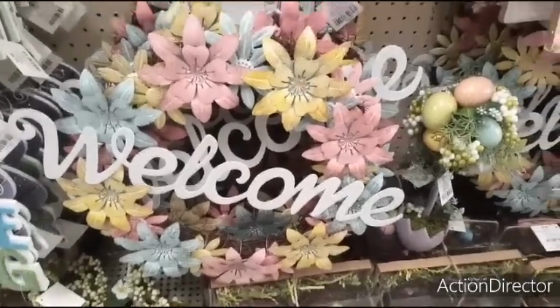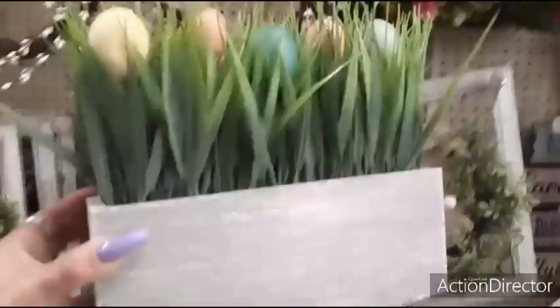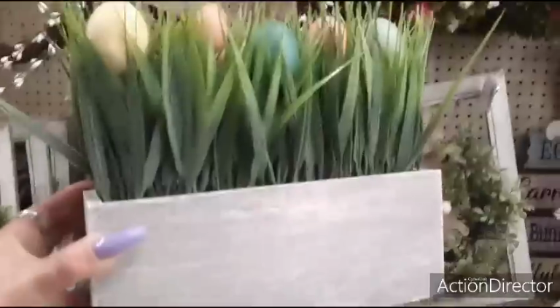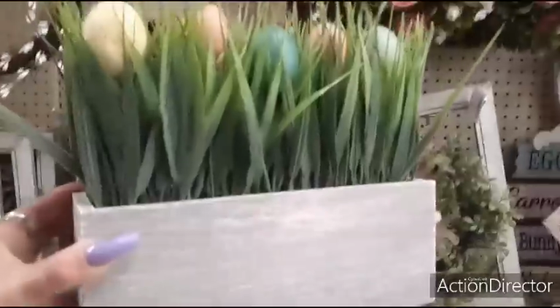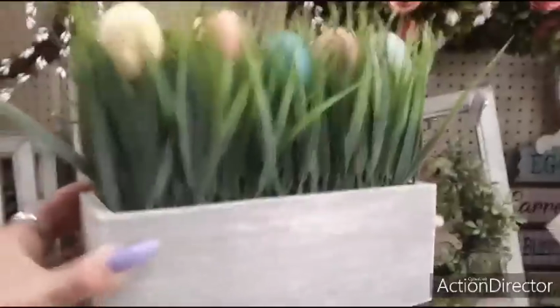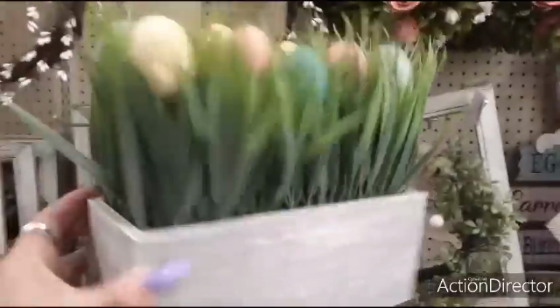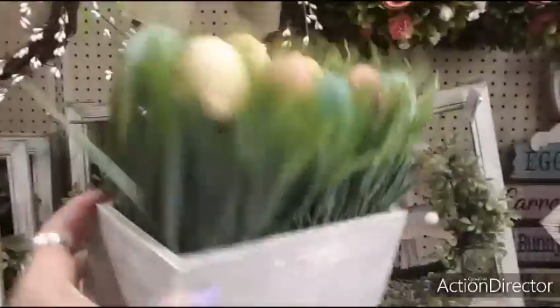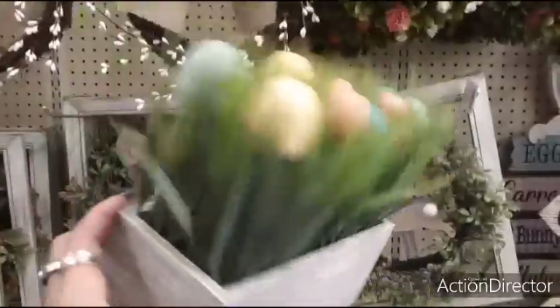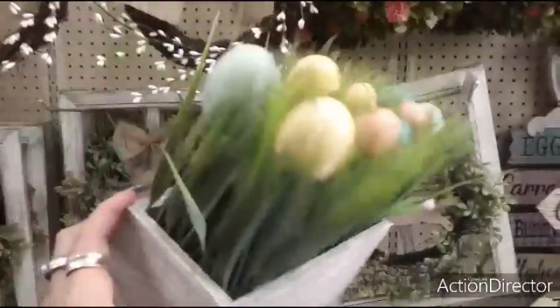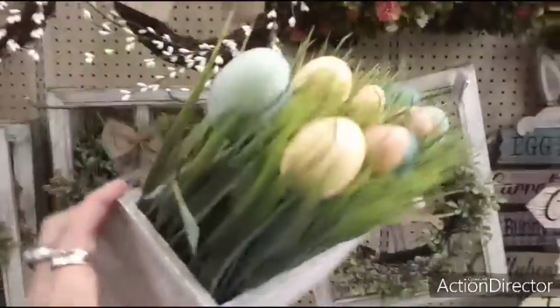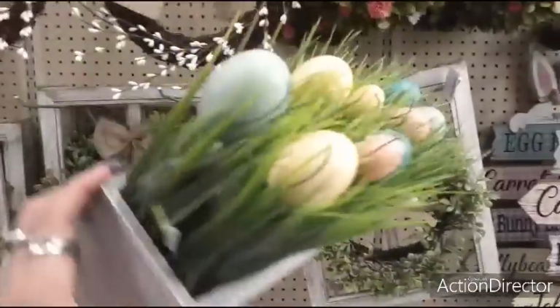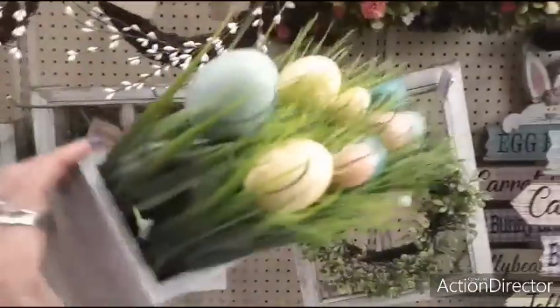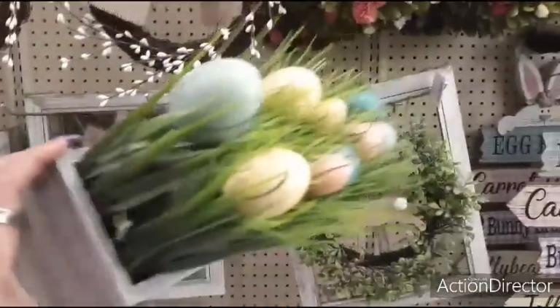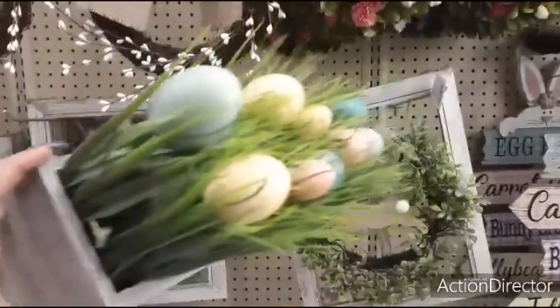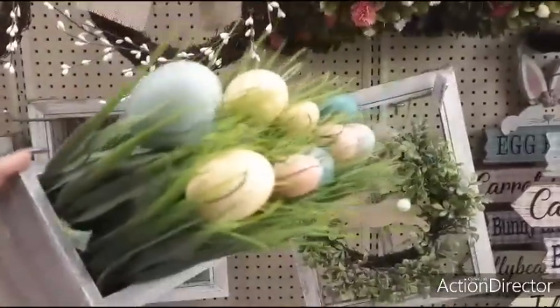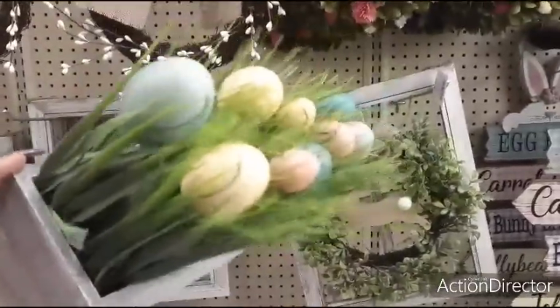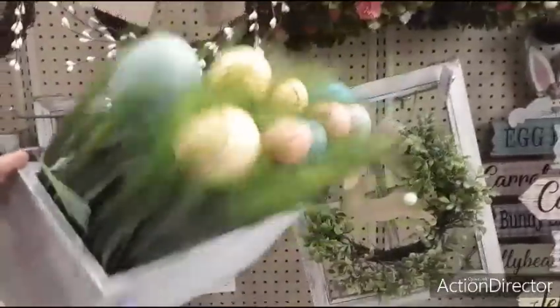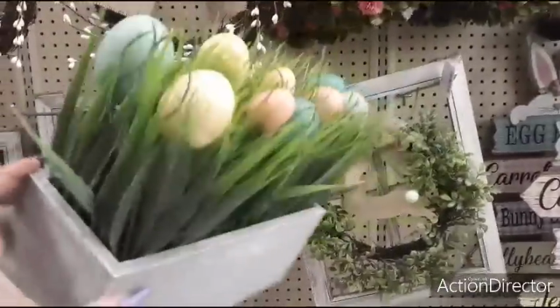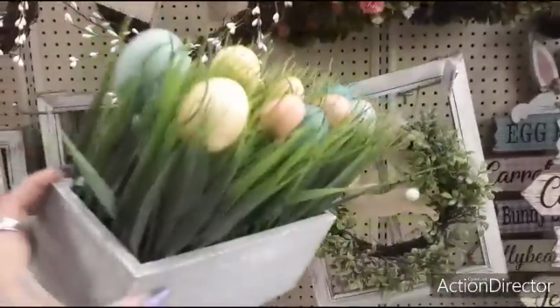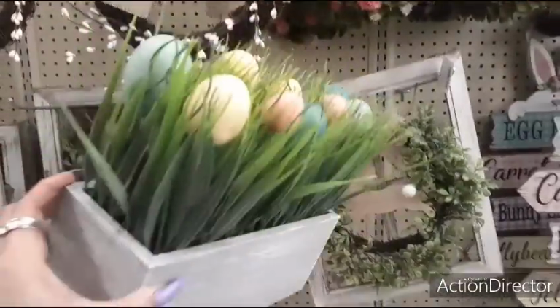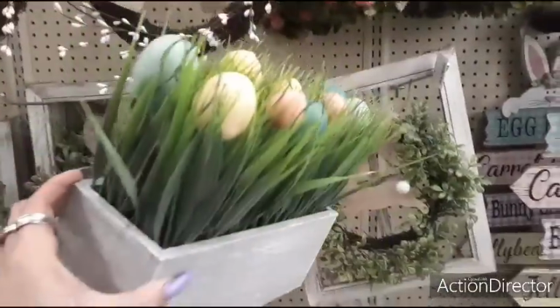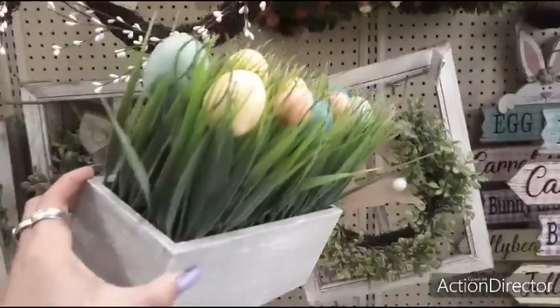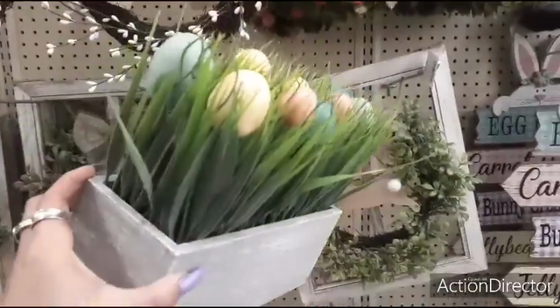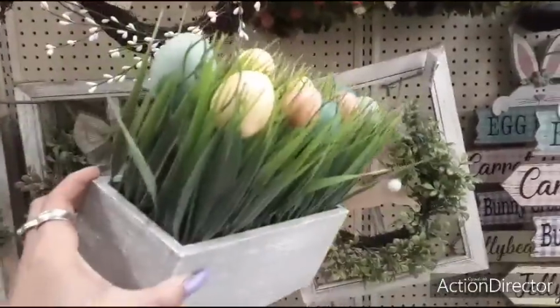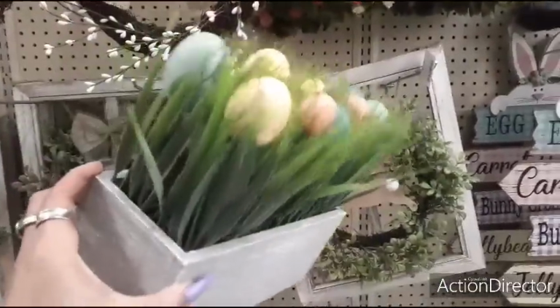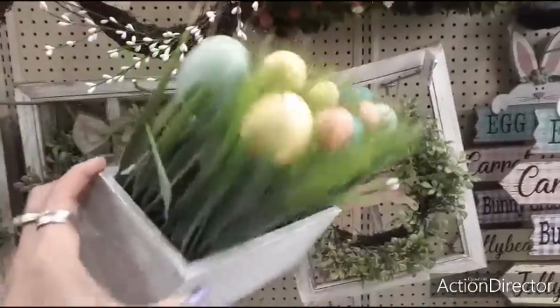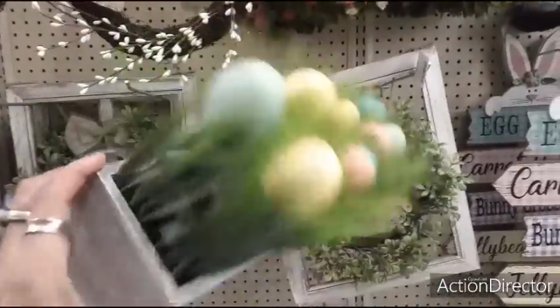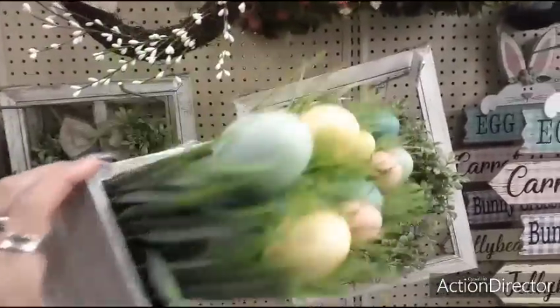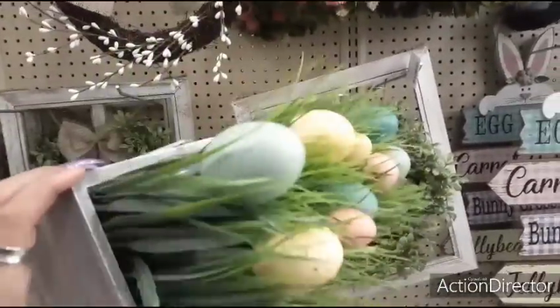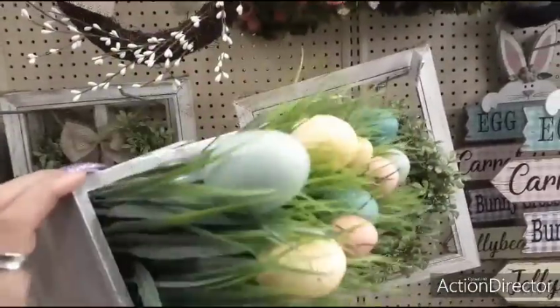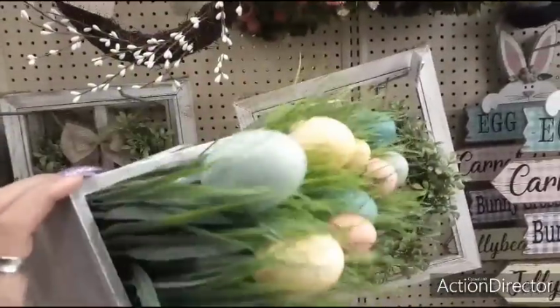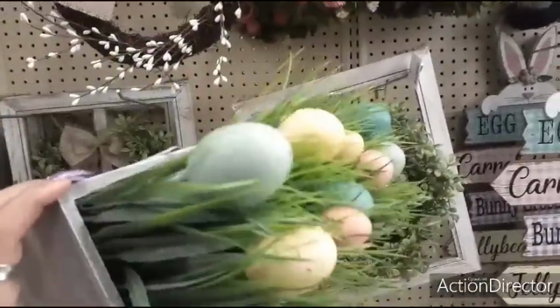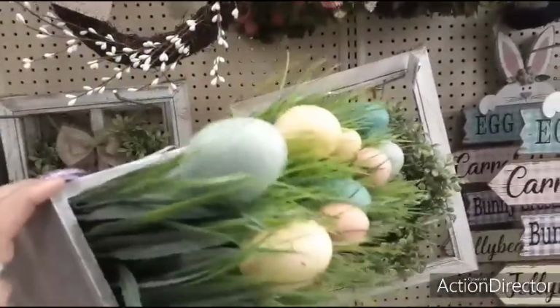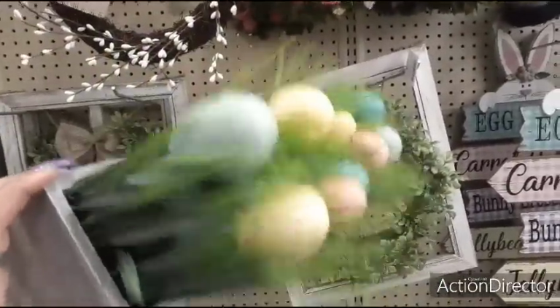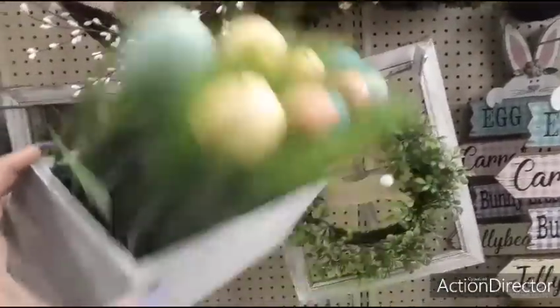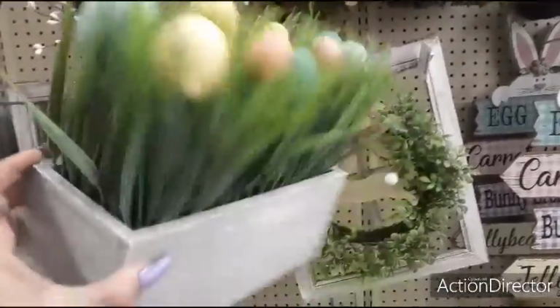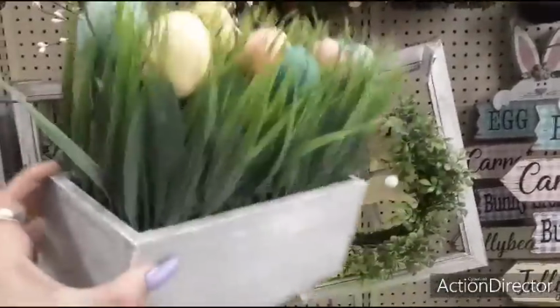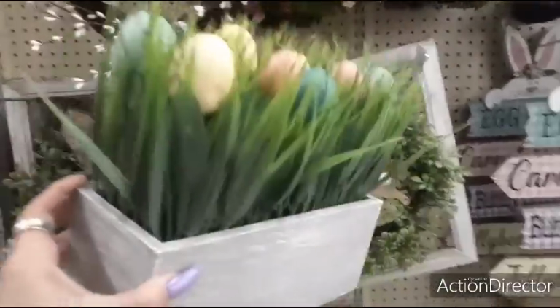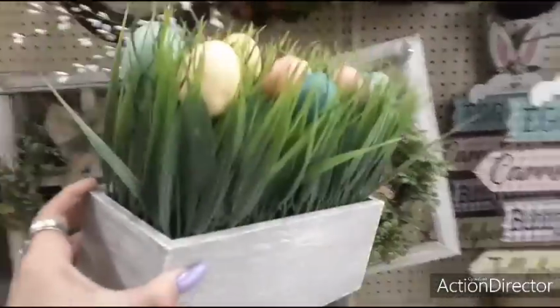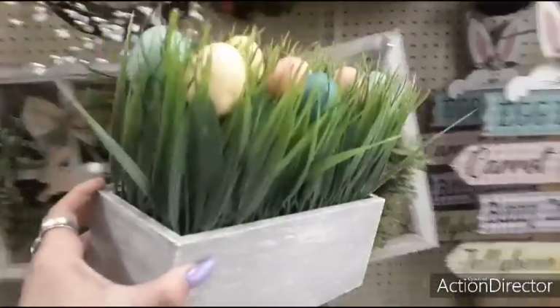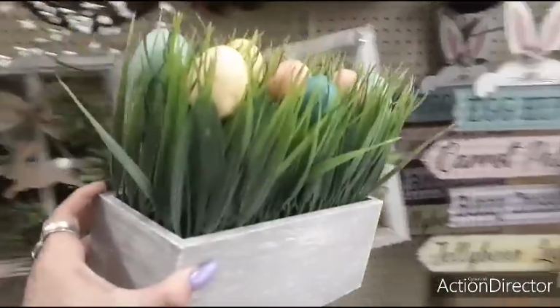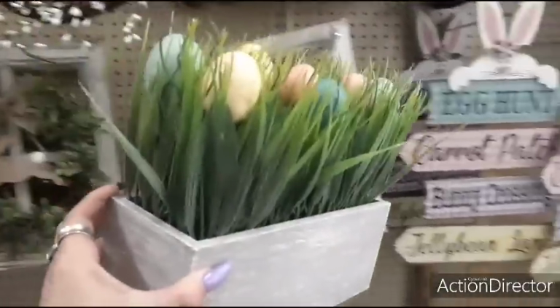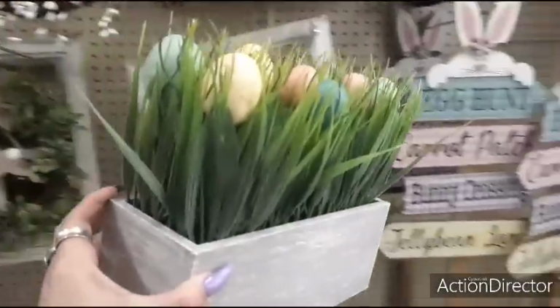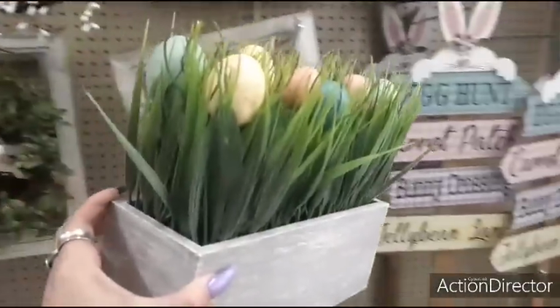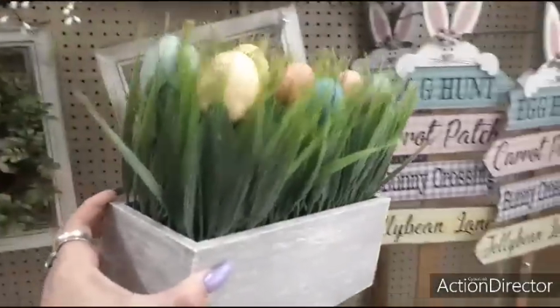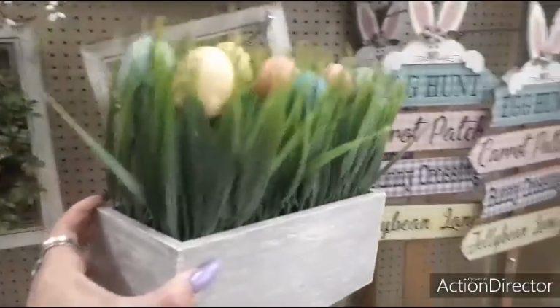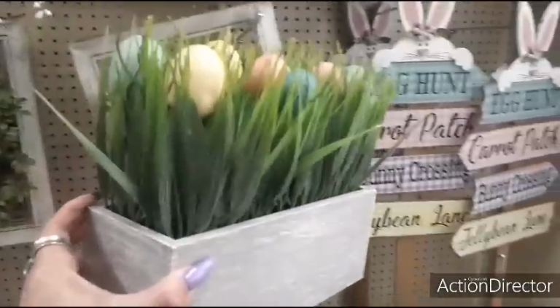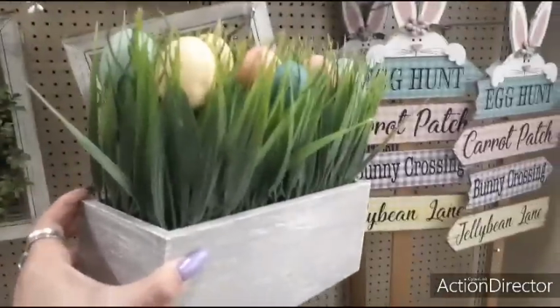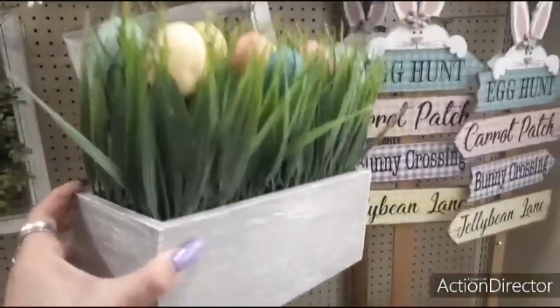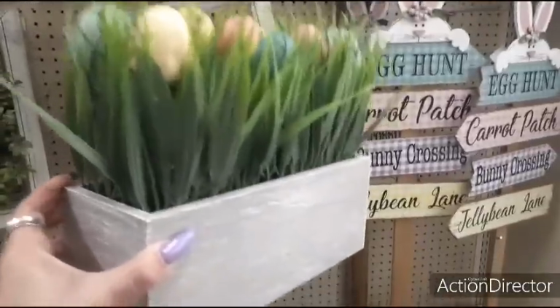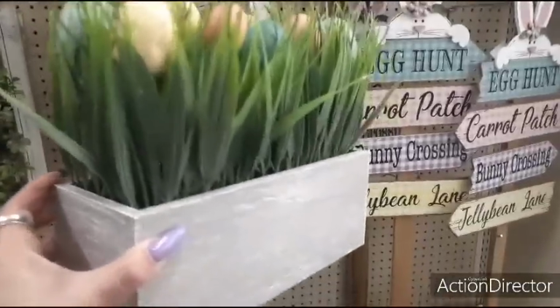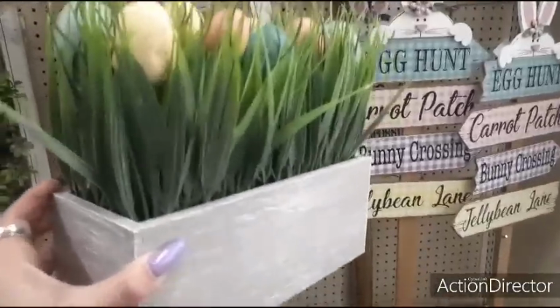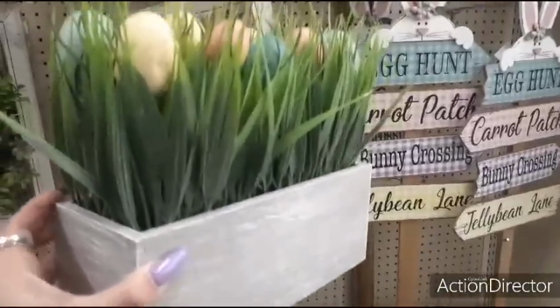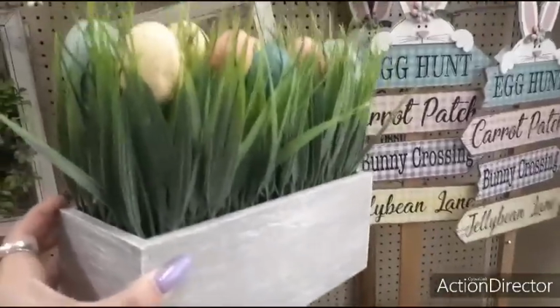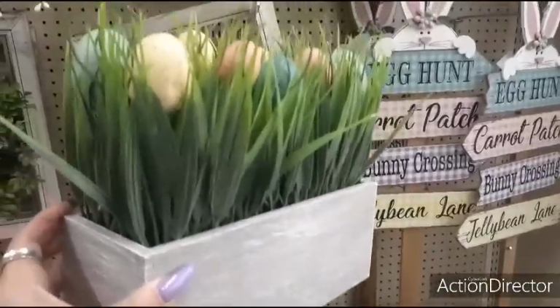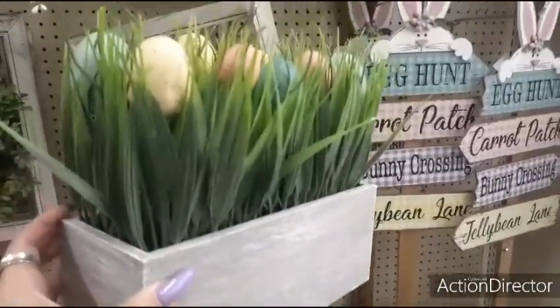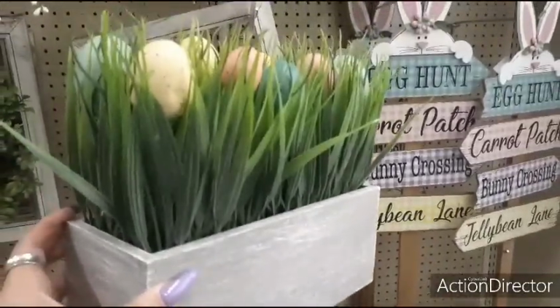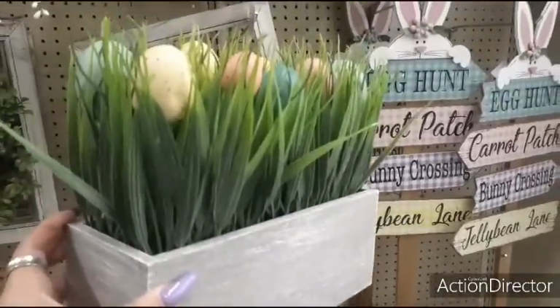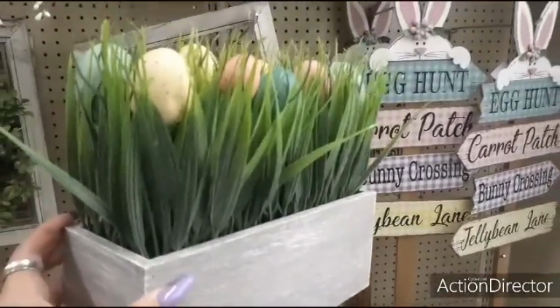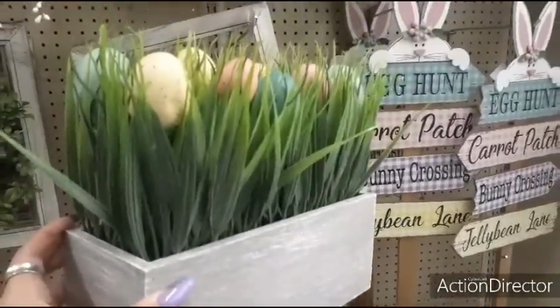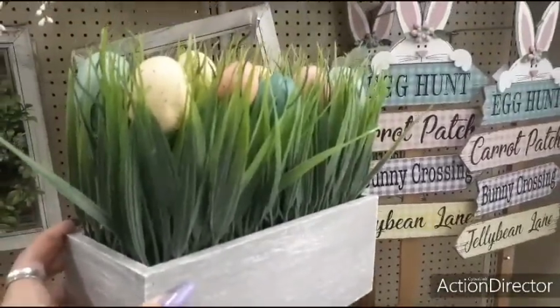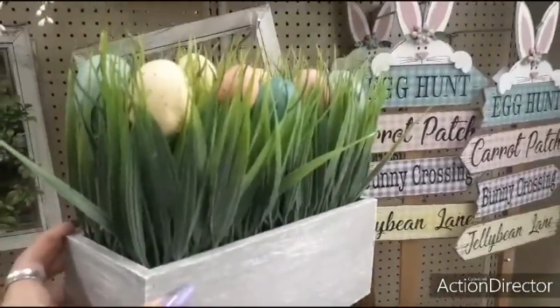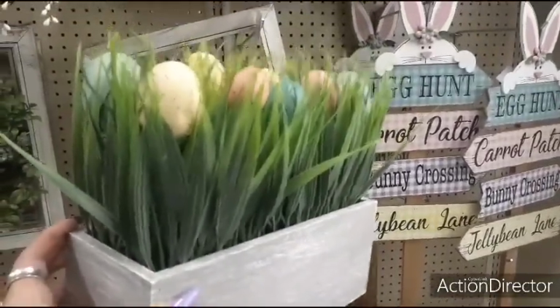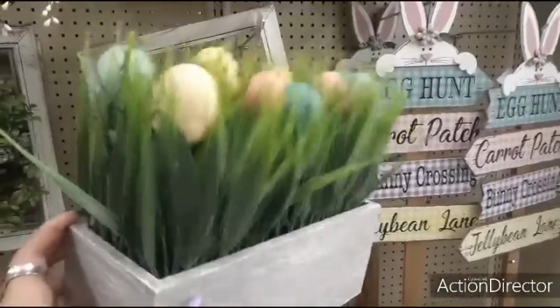This is $19.99 — we have seen this. Again, remember everything's 40% off of Easter.